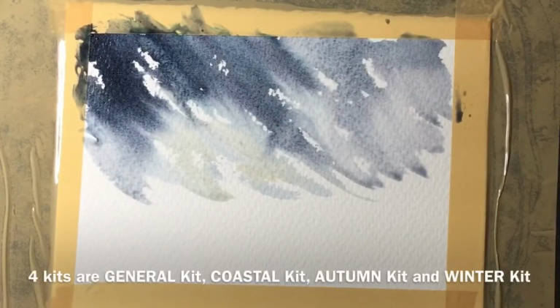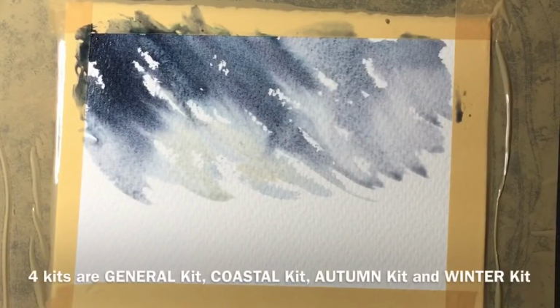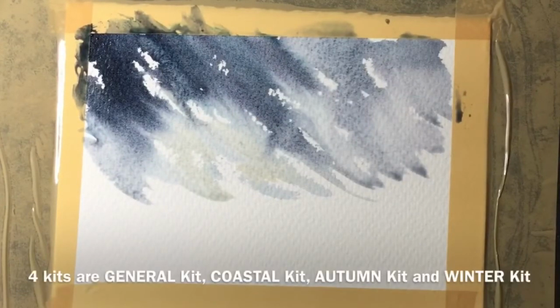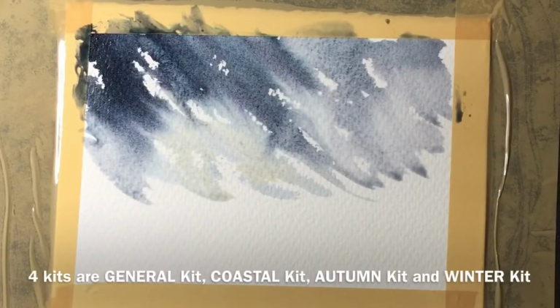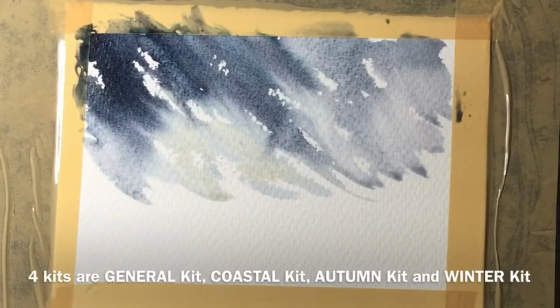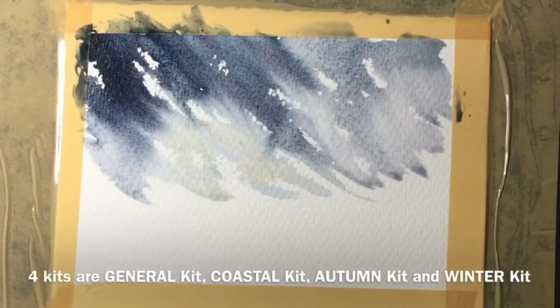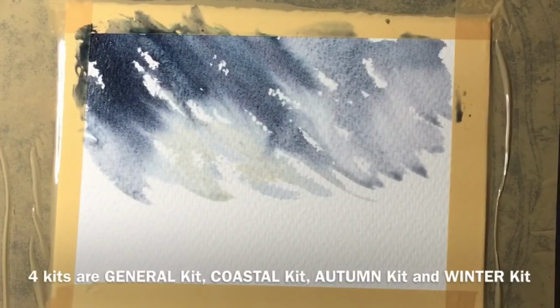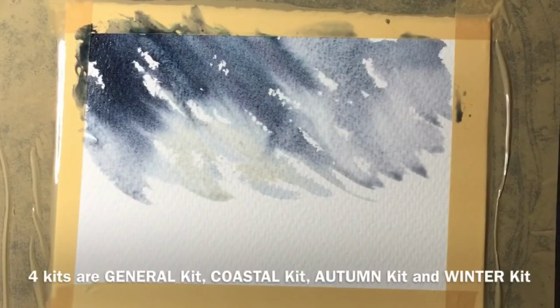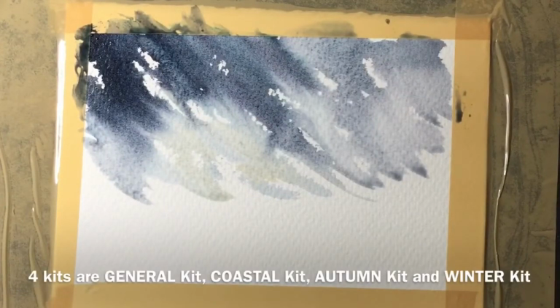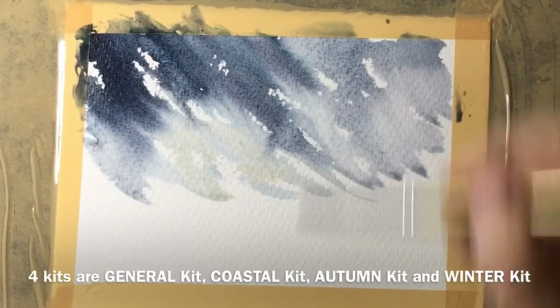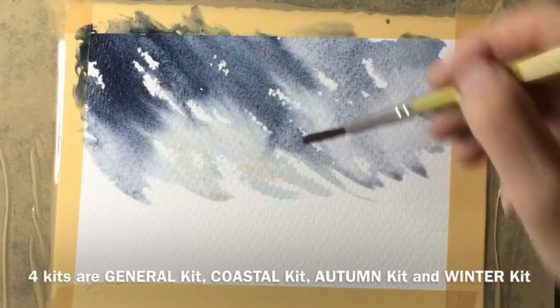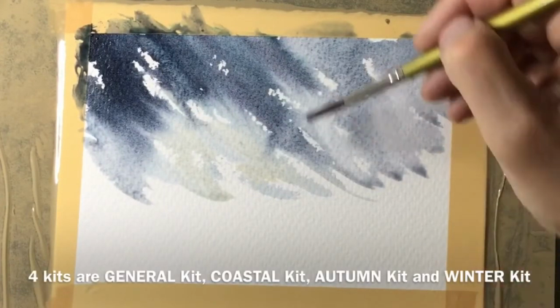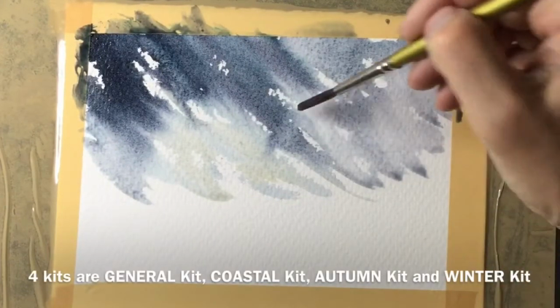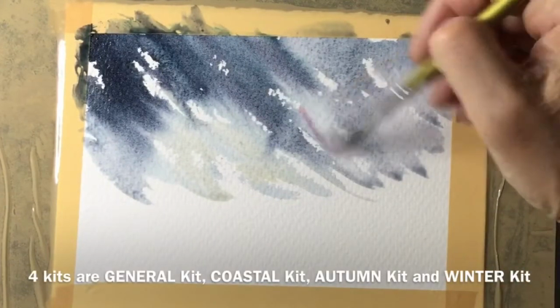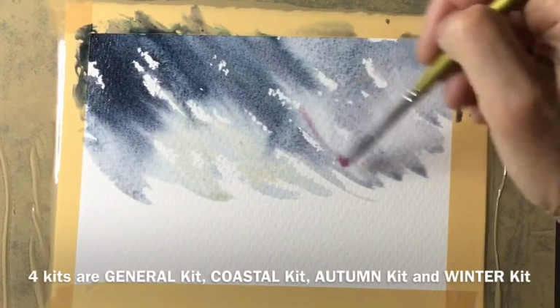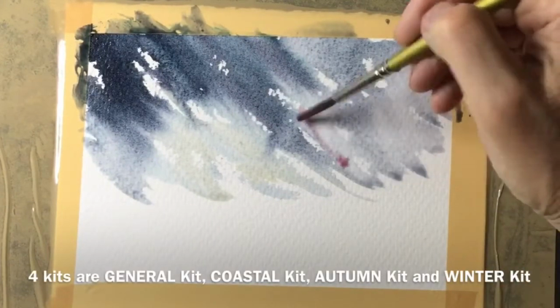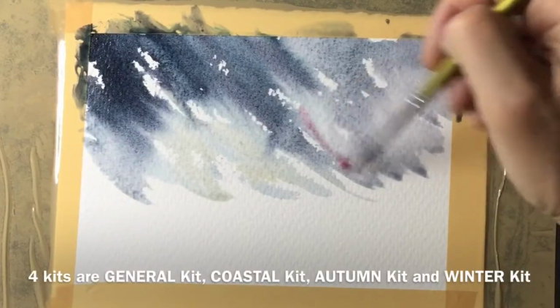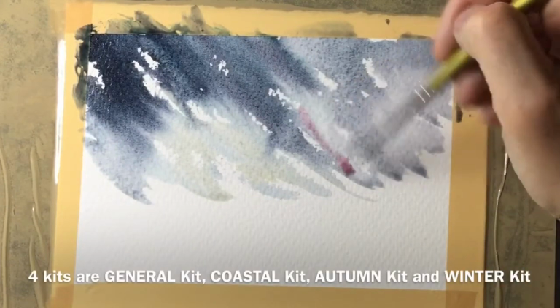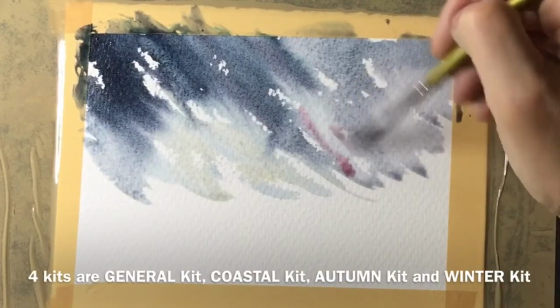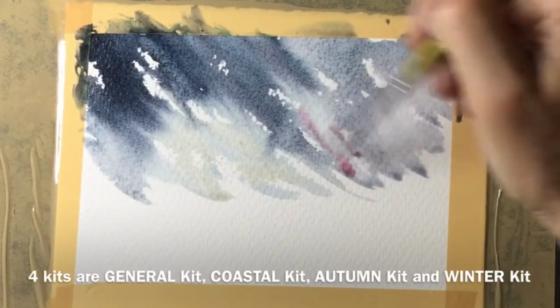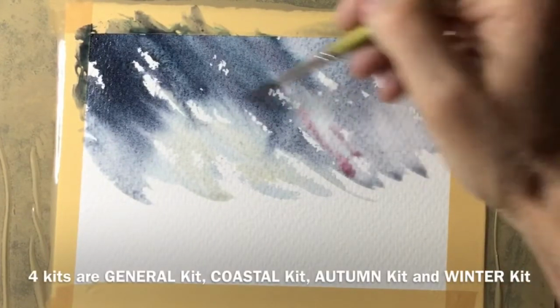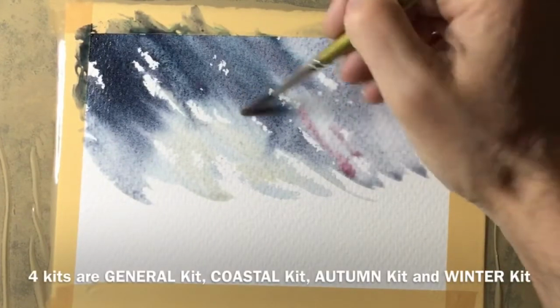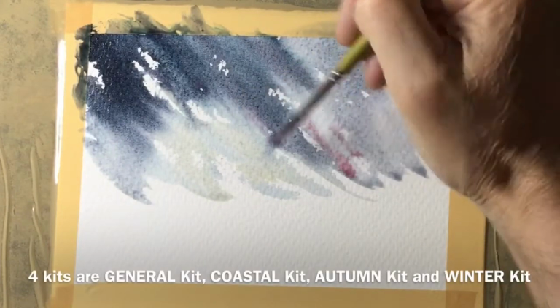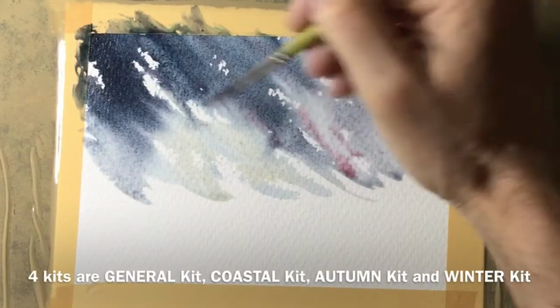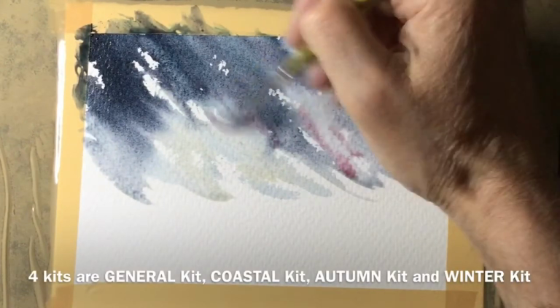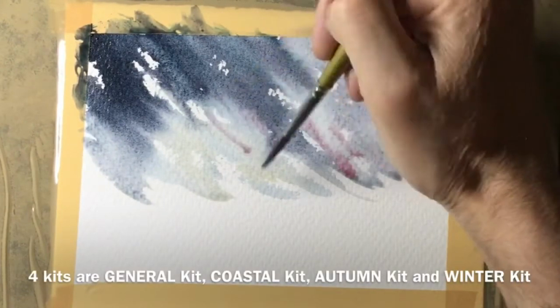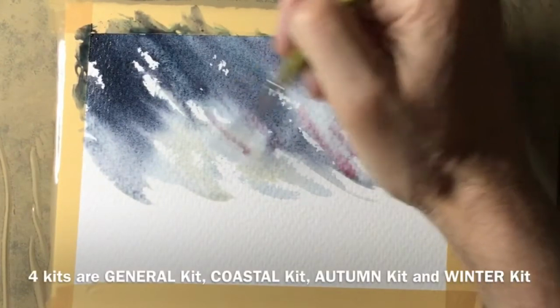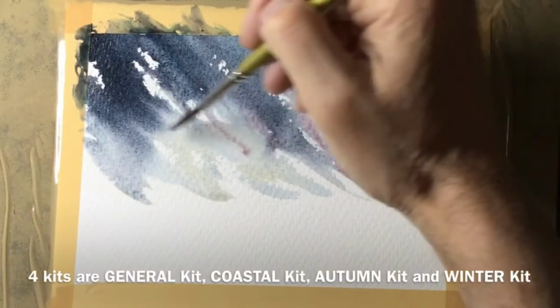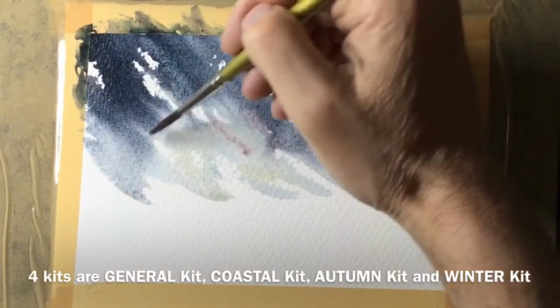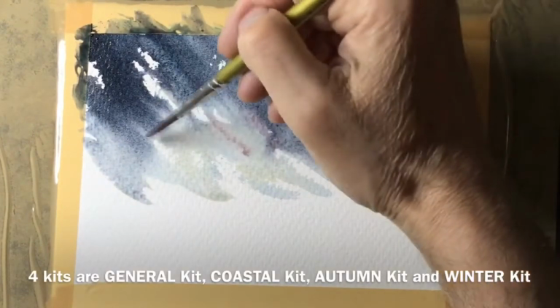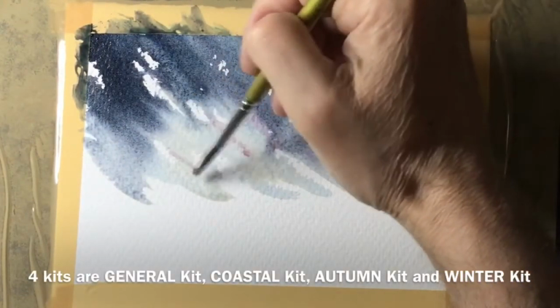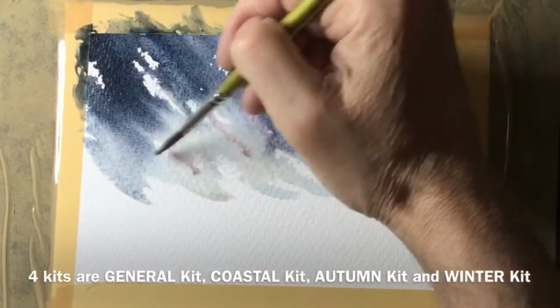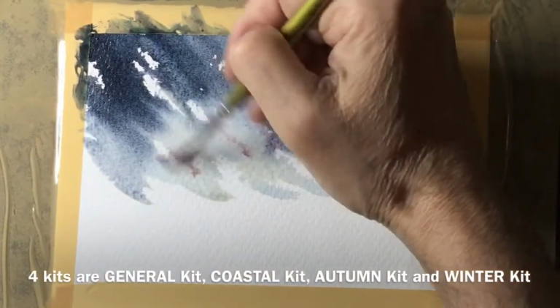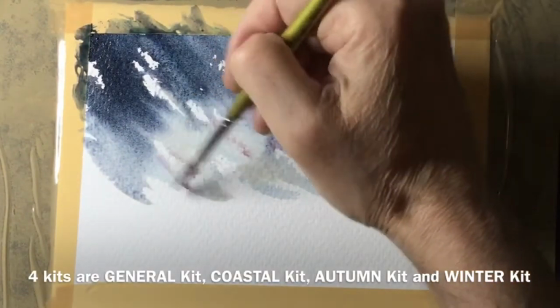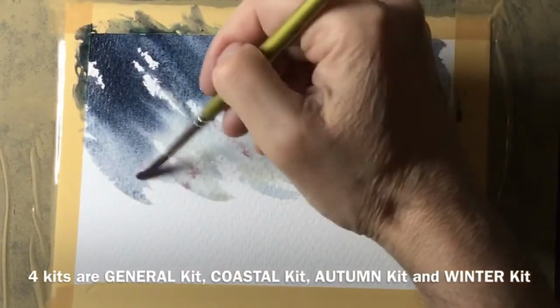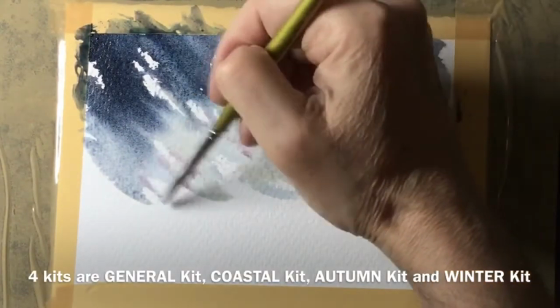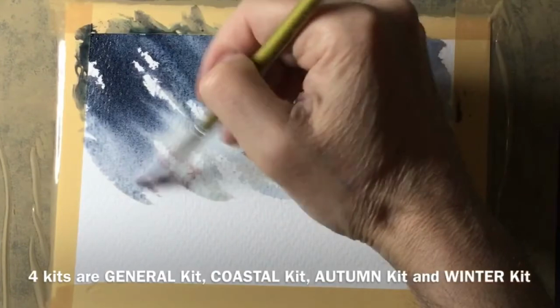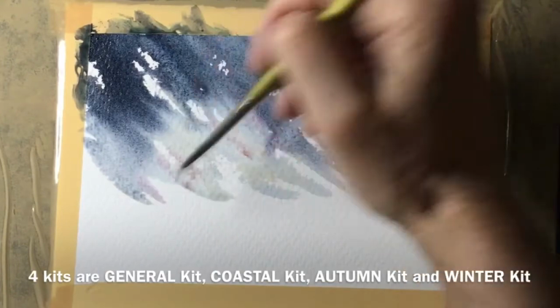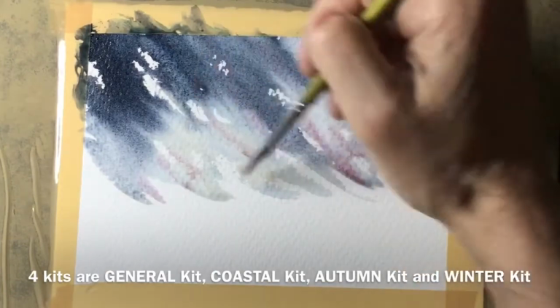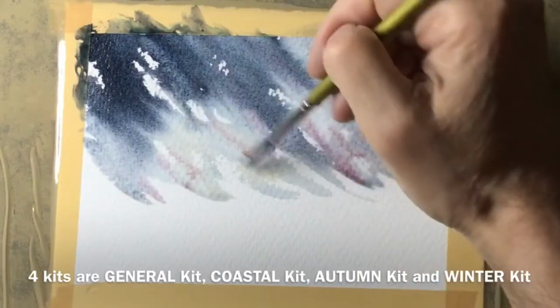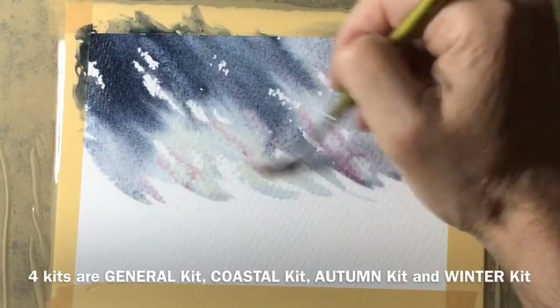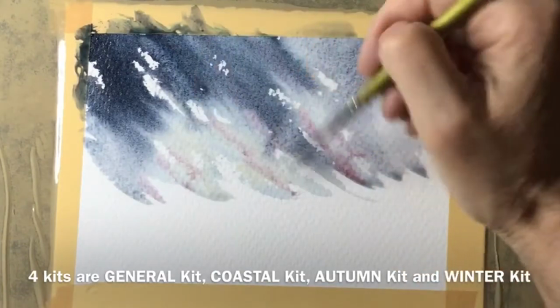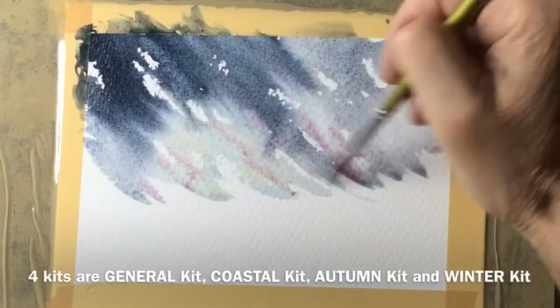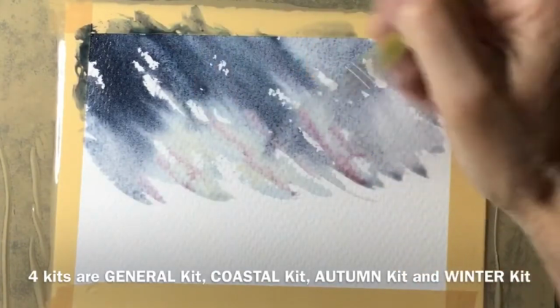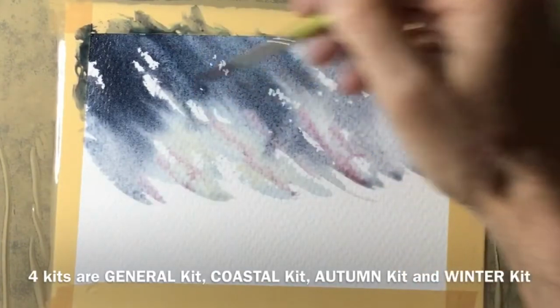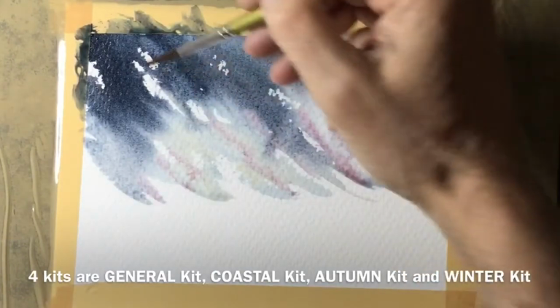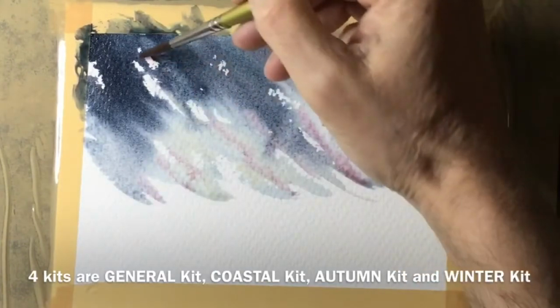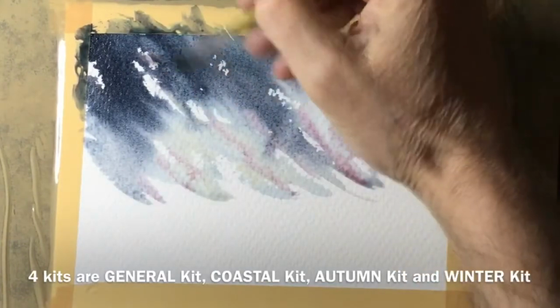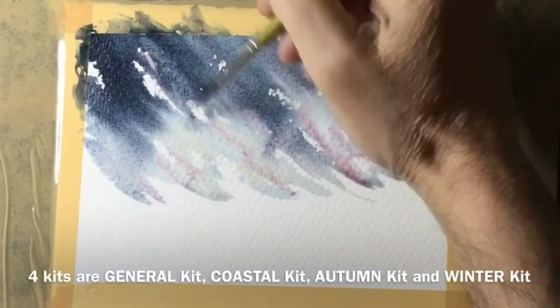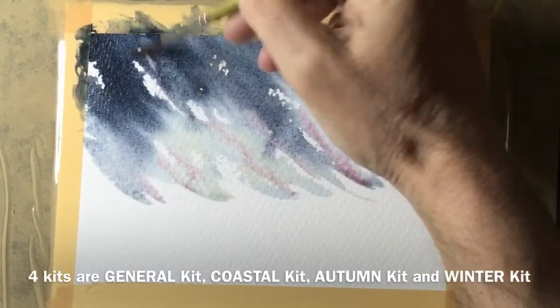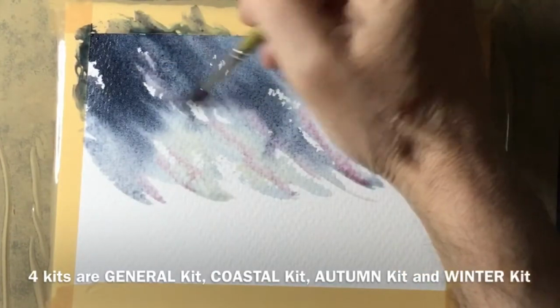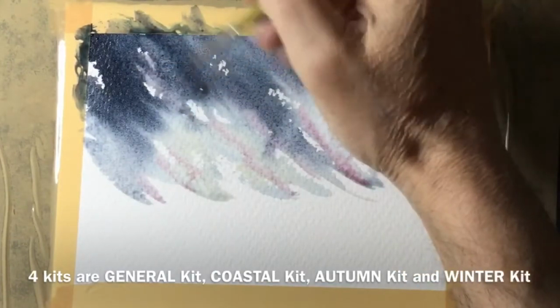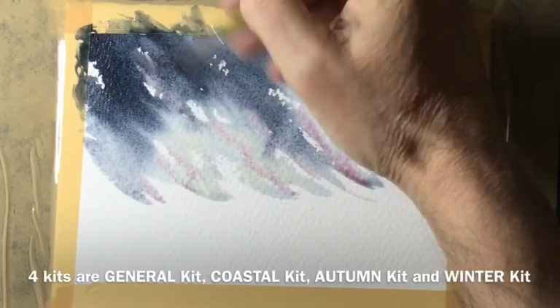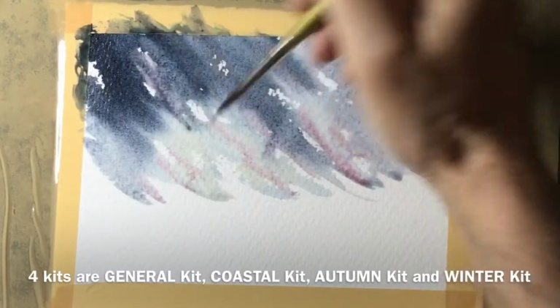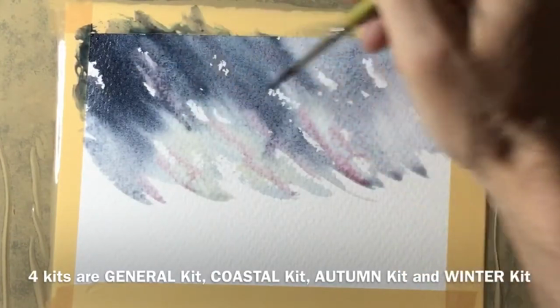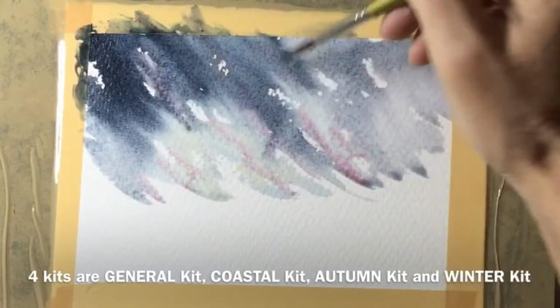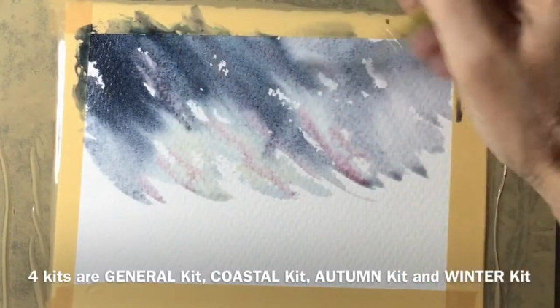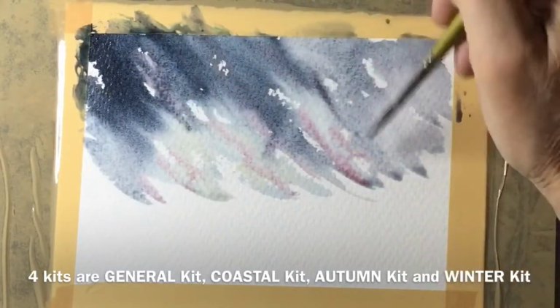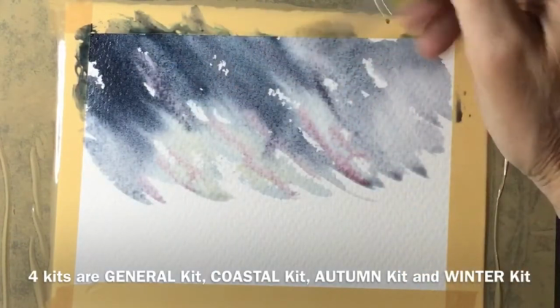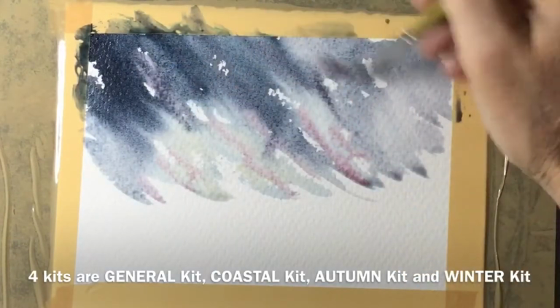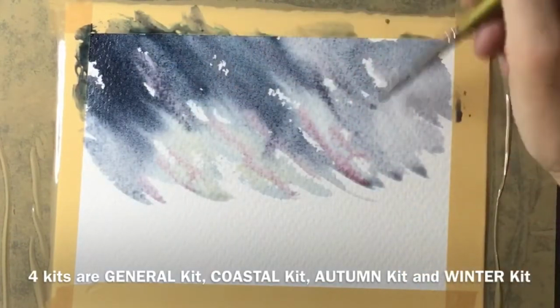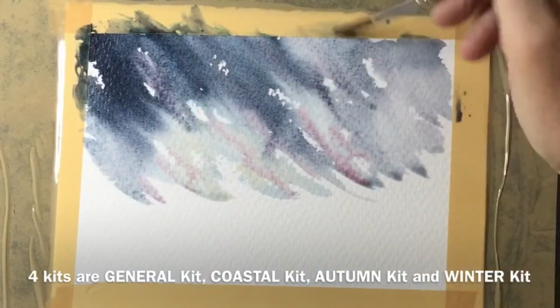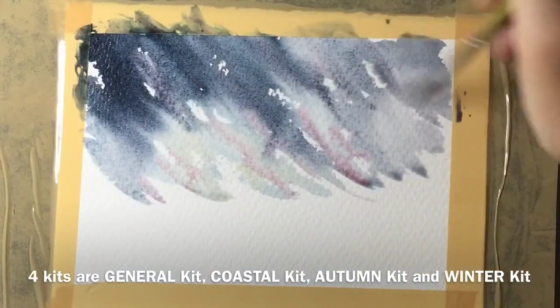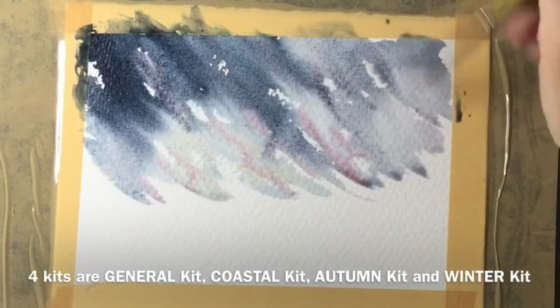What I'm doing now is using the cream colour from the kit and then a bit of the red colour from the kit, but quite pale, and just adding it into the sky.